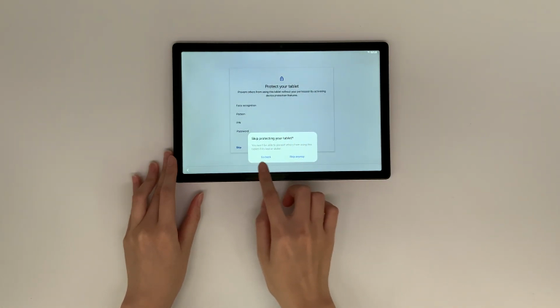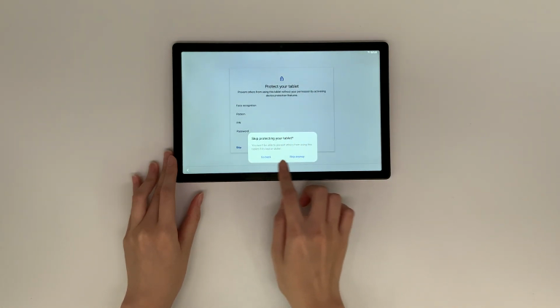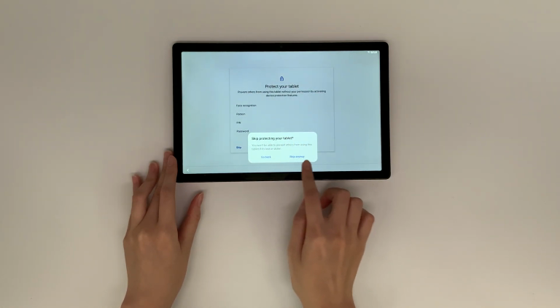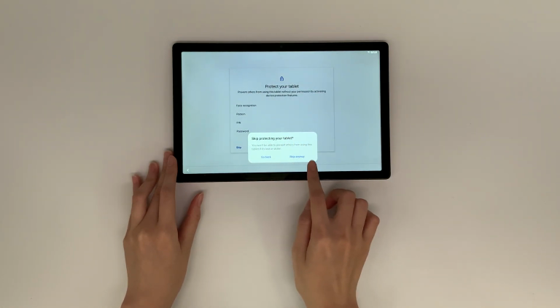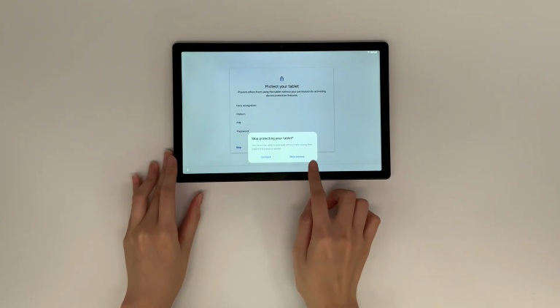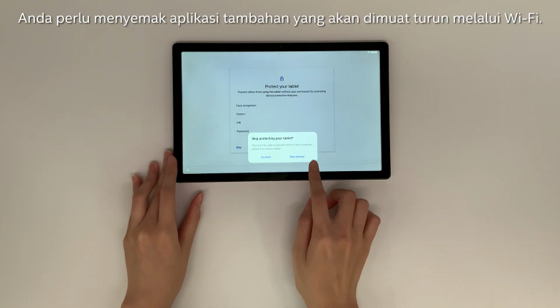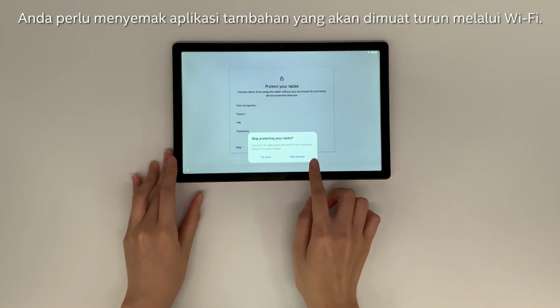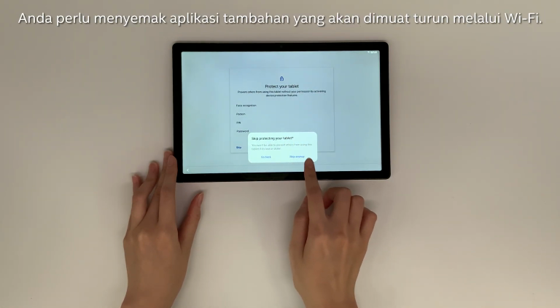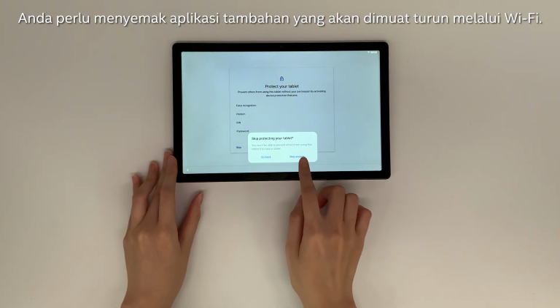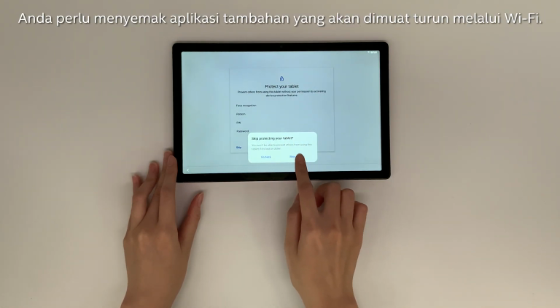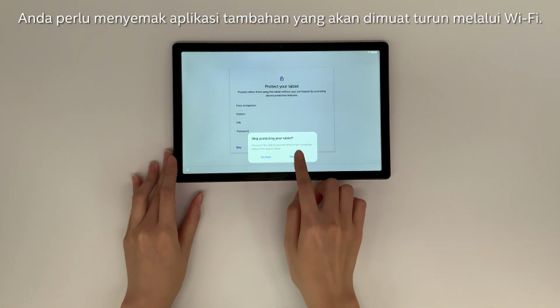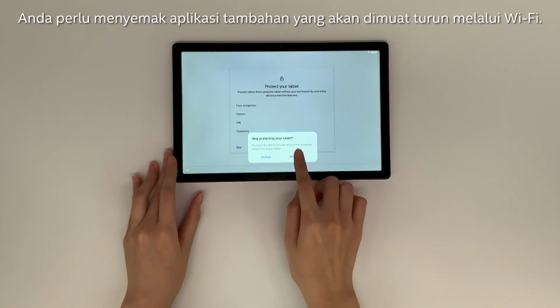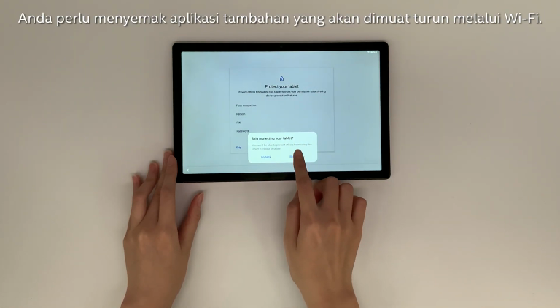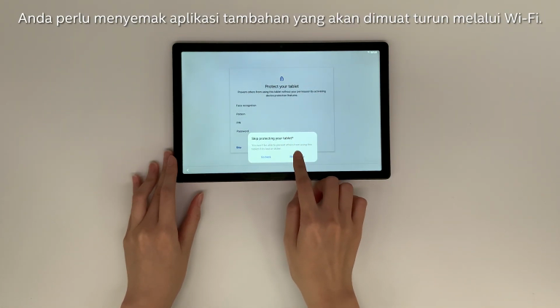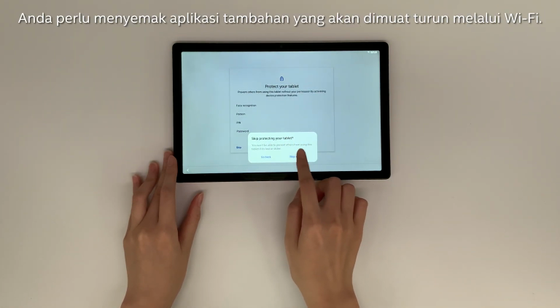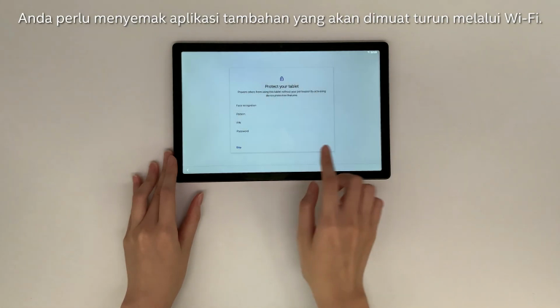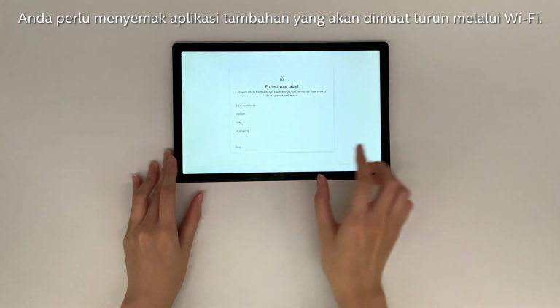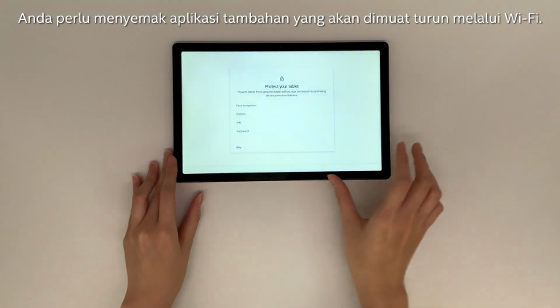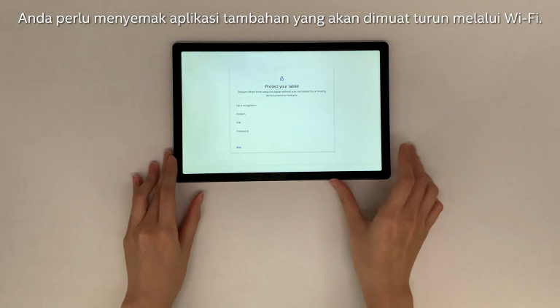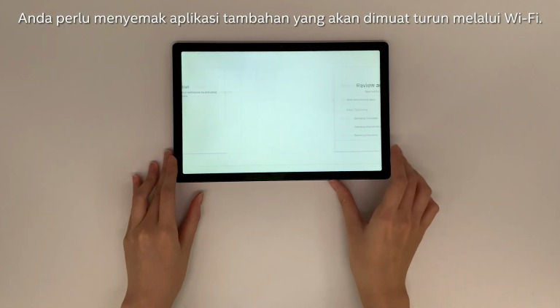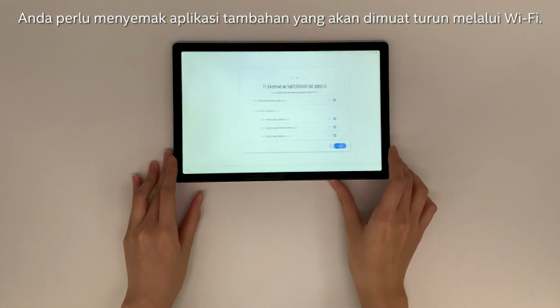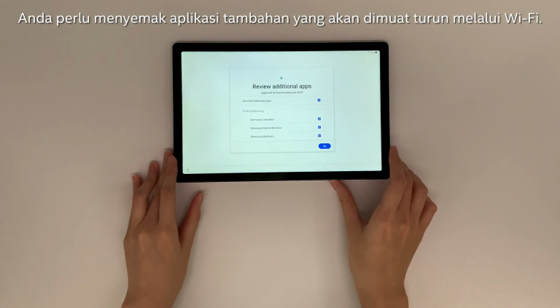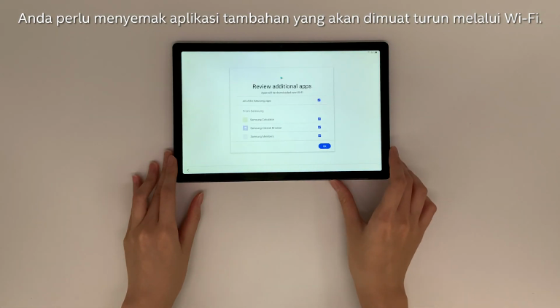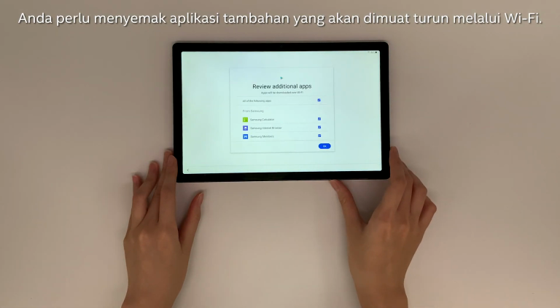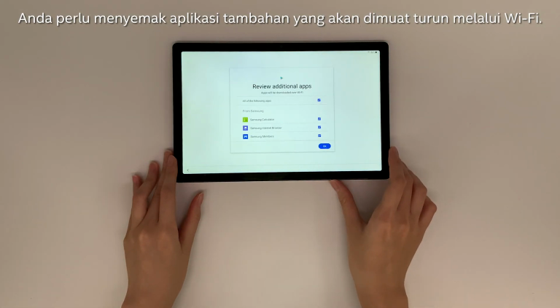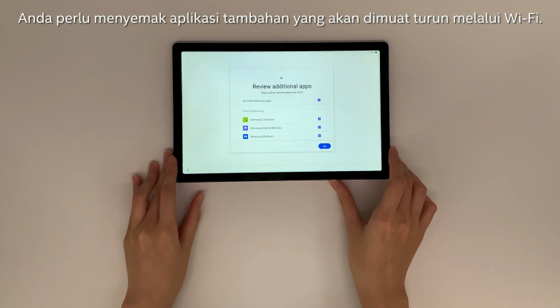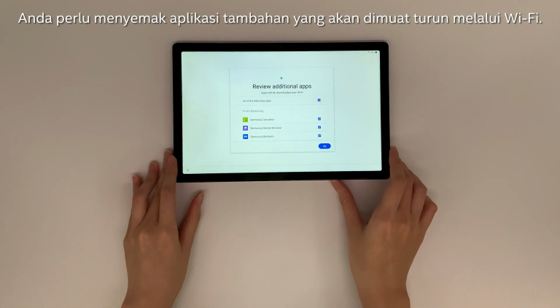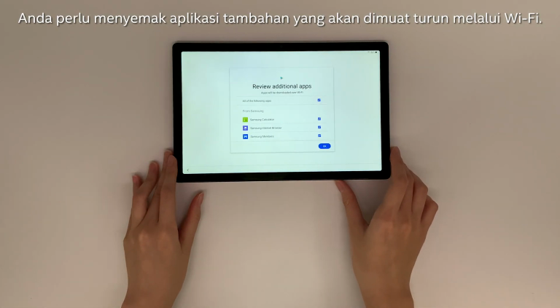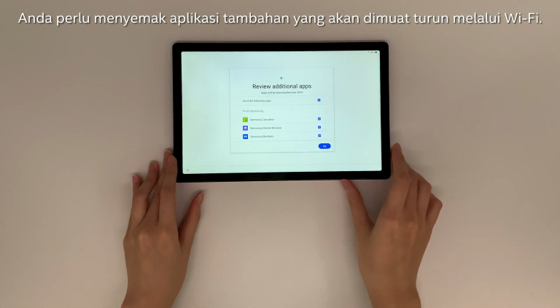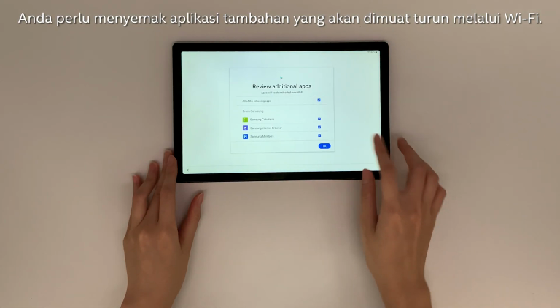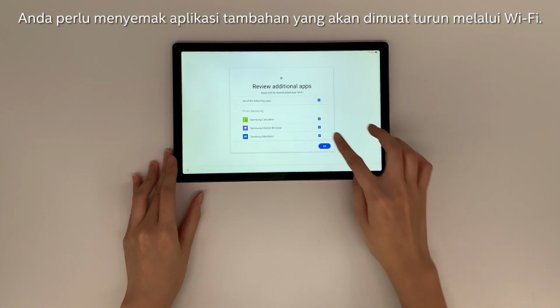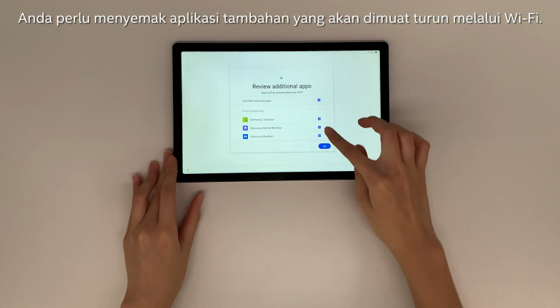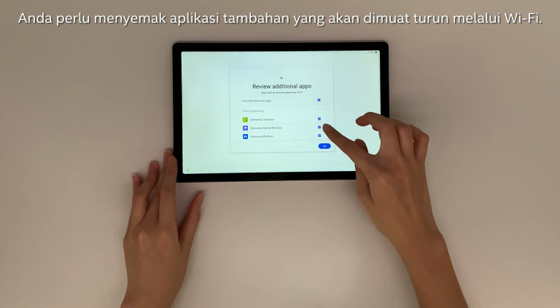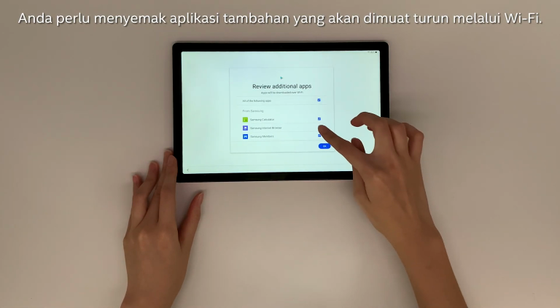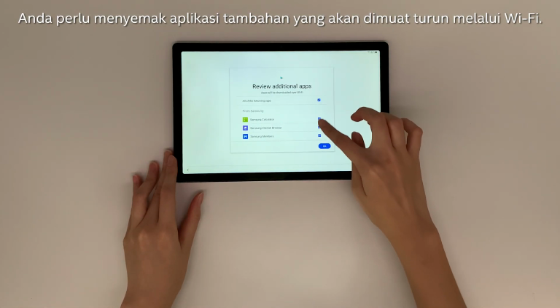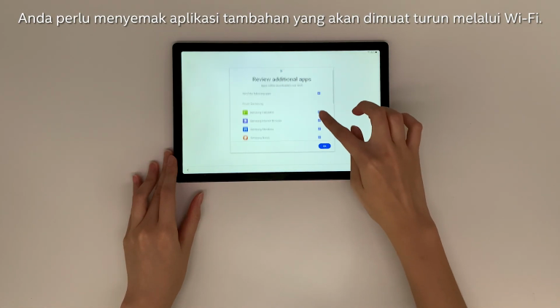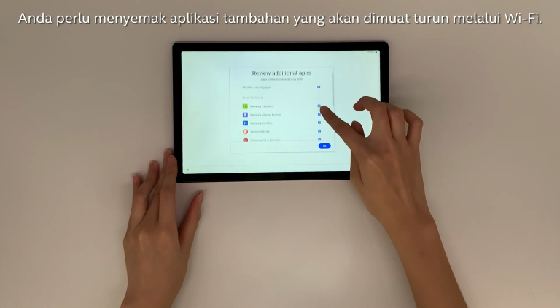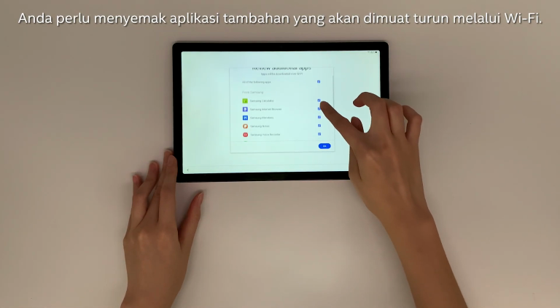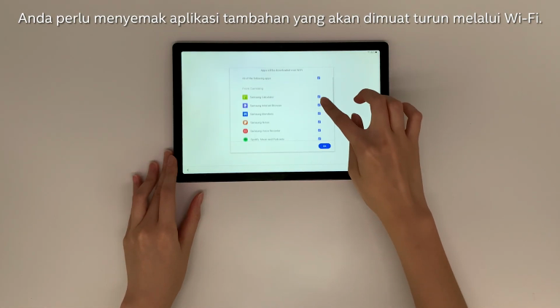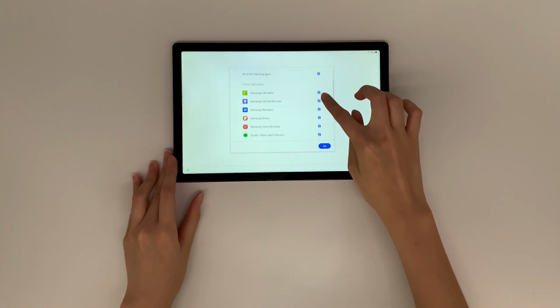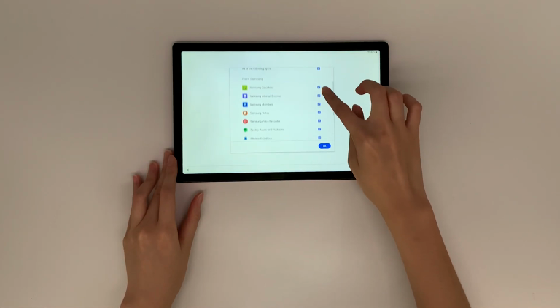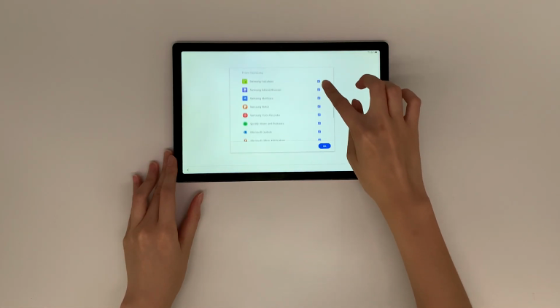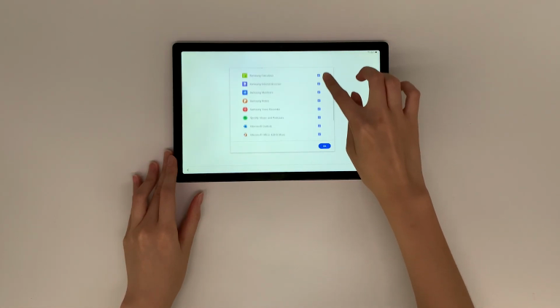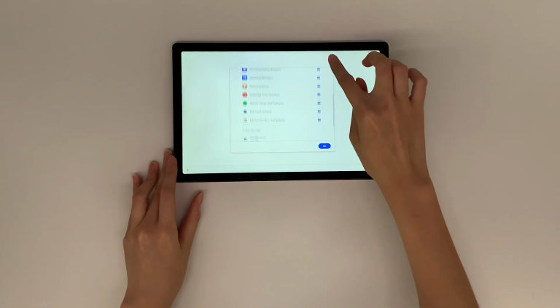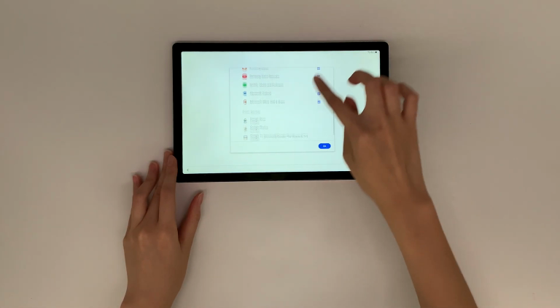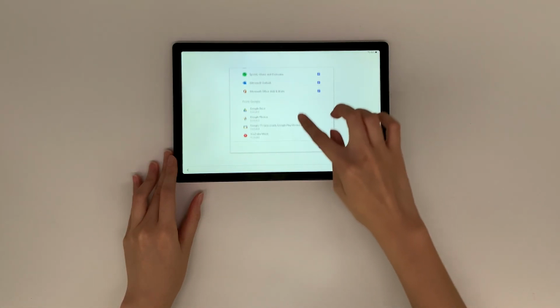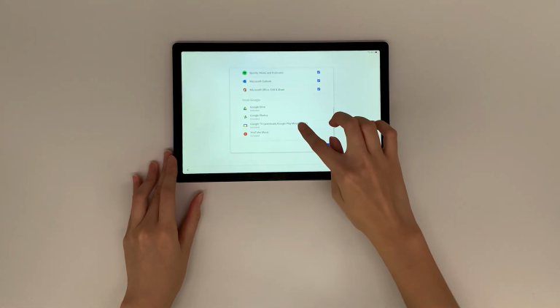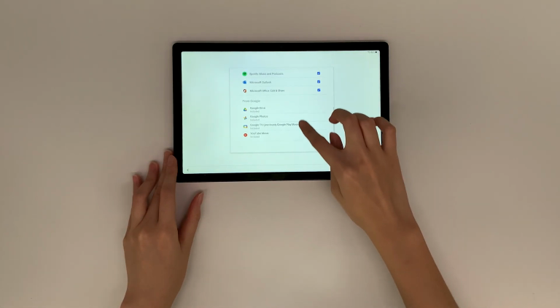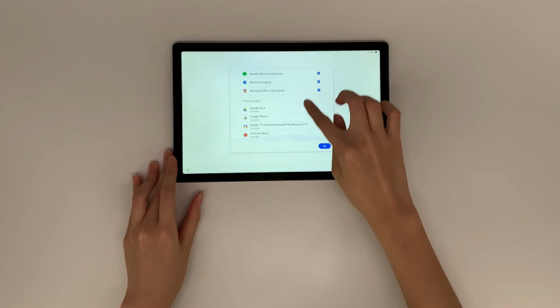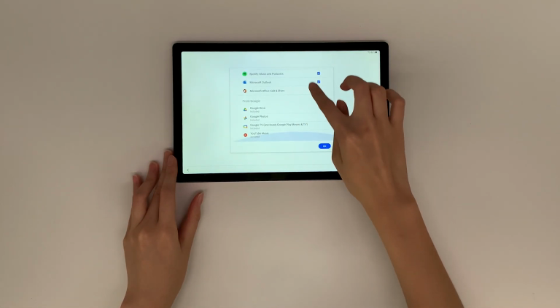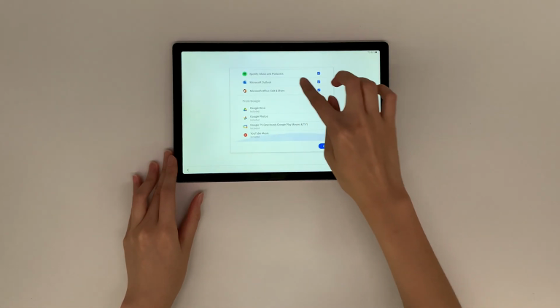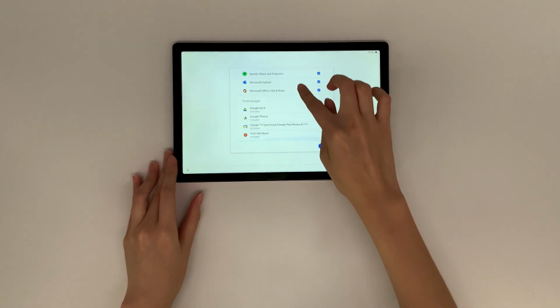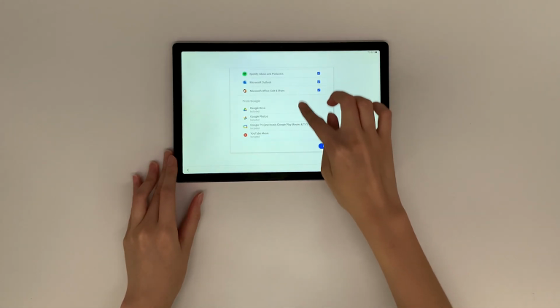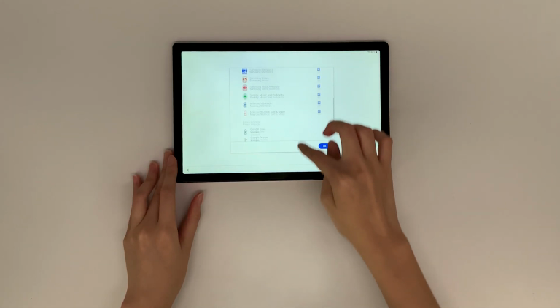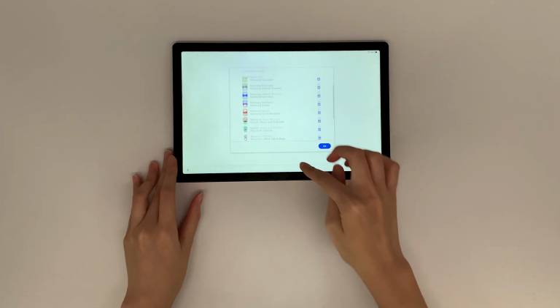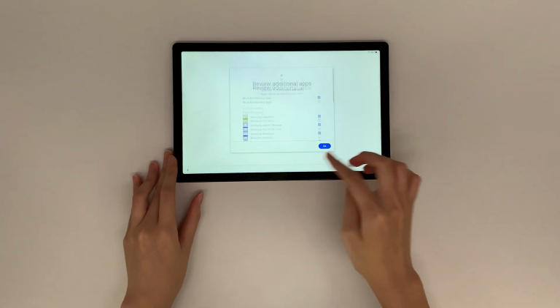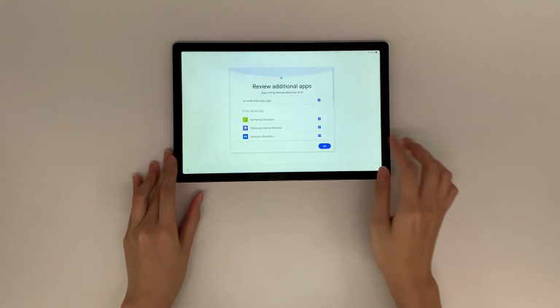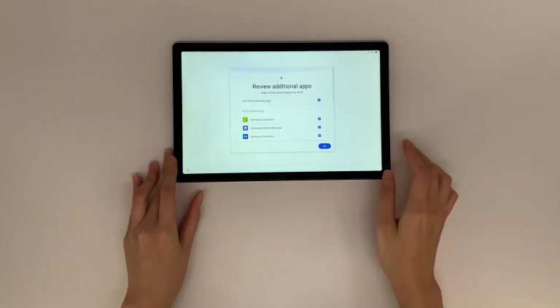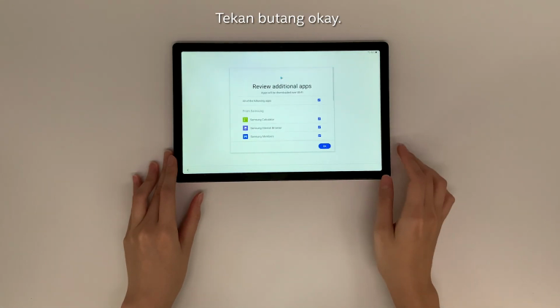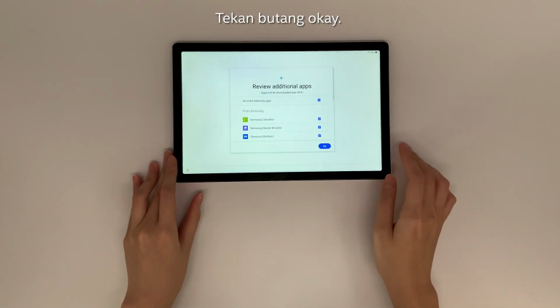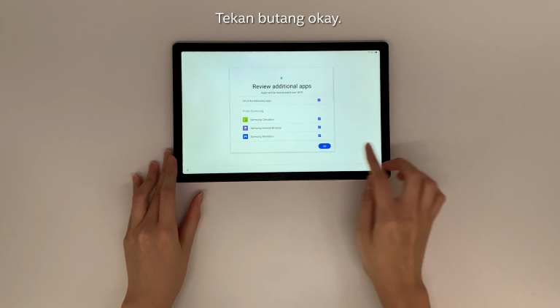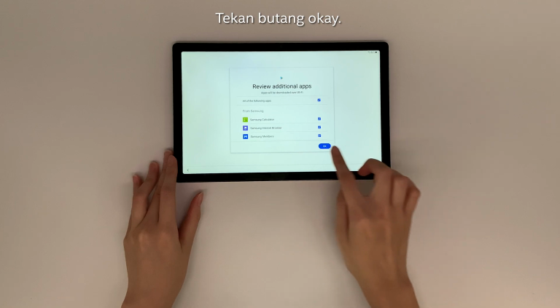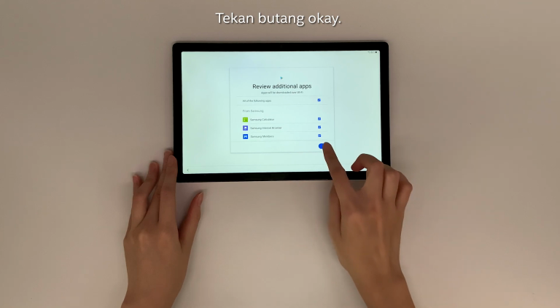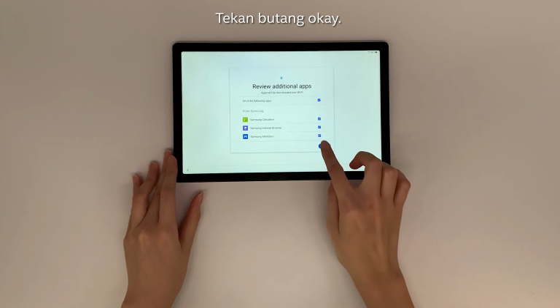You will need to review the additional apps that will be downloaded over Wi-Fi. Press OK.